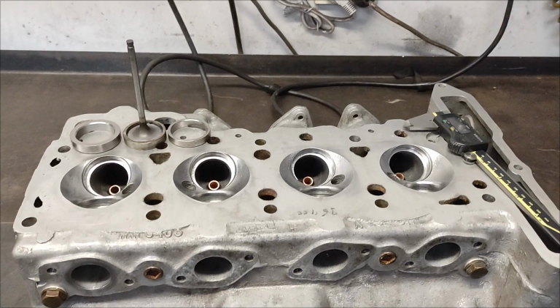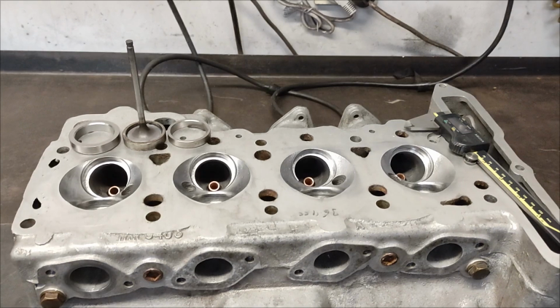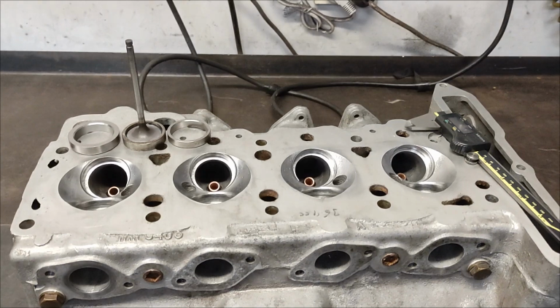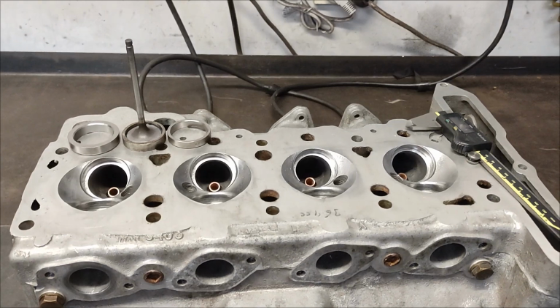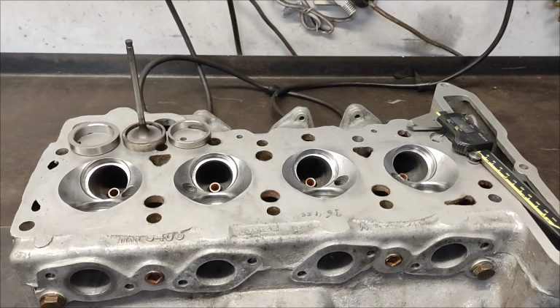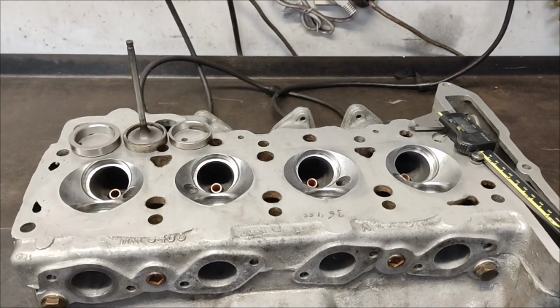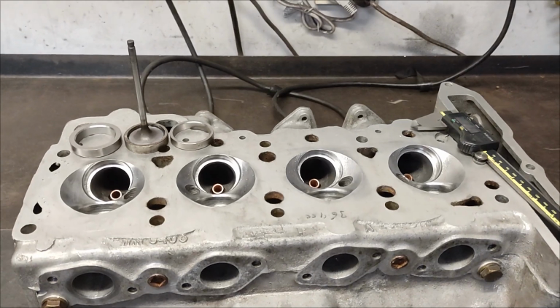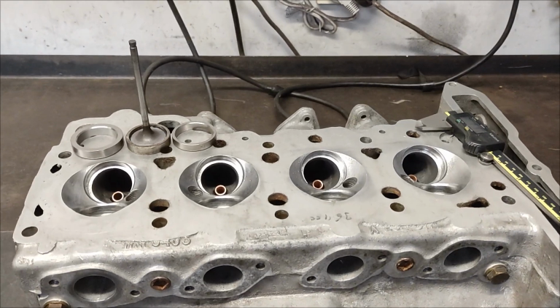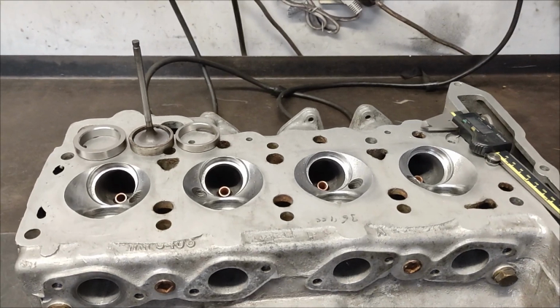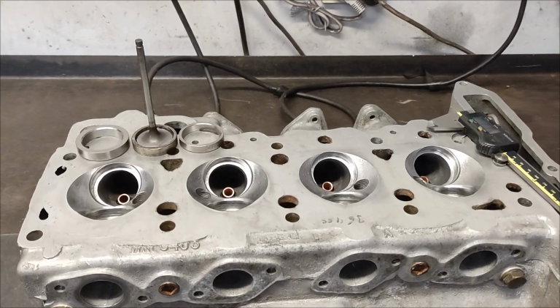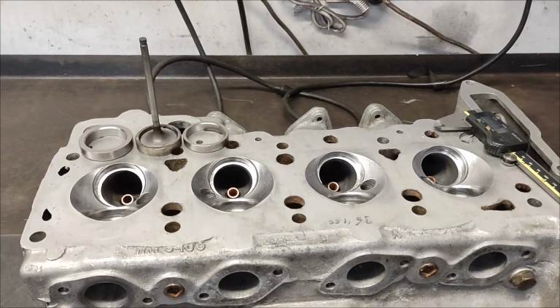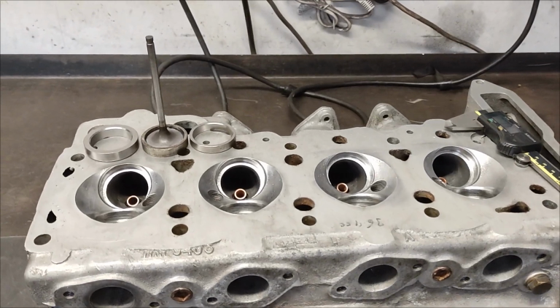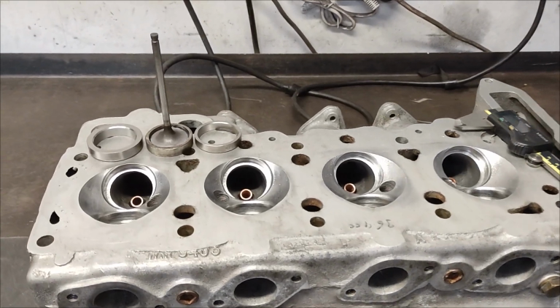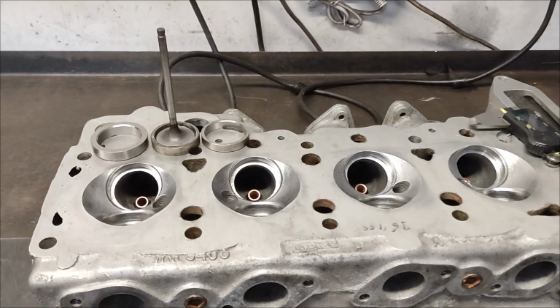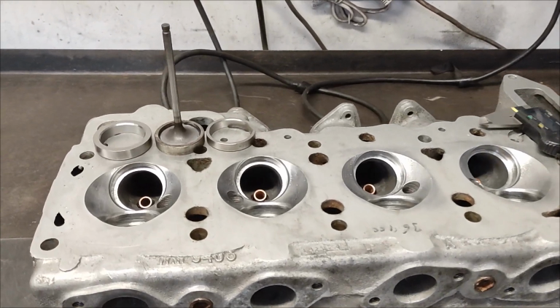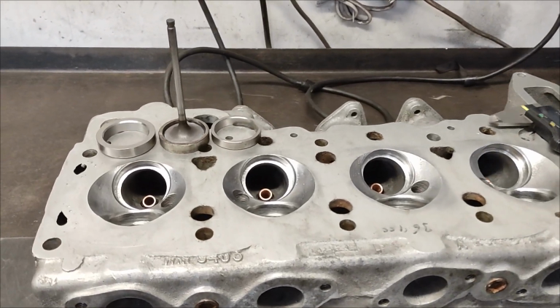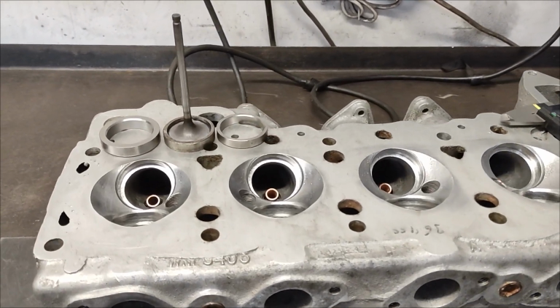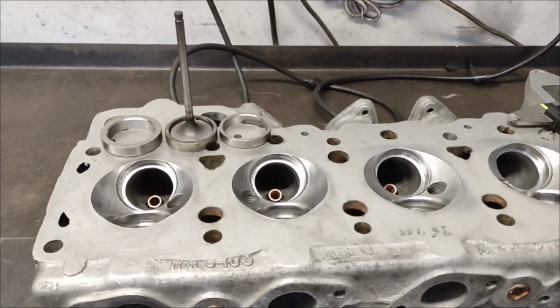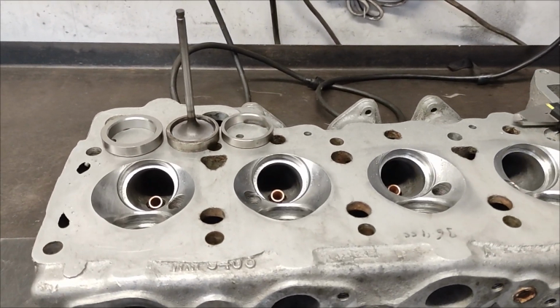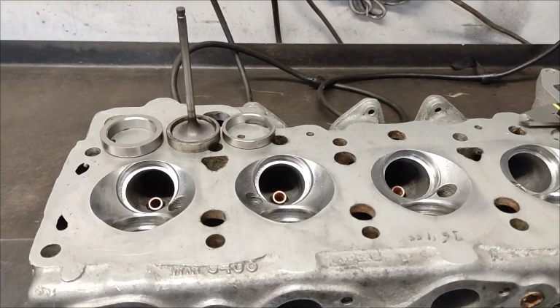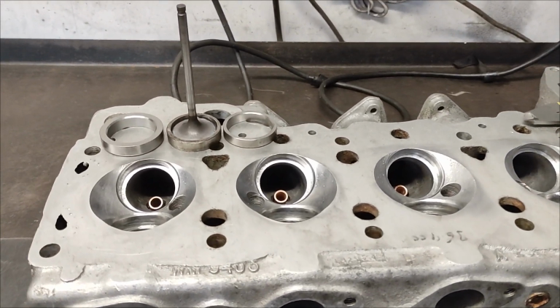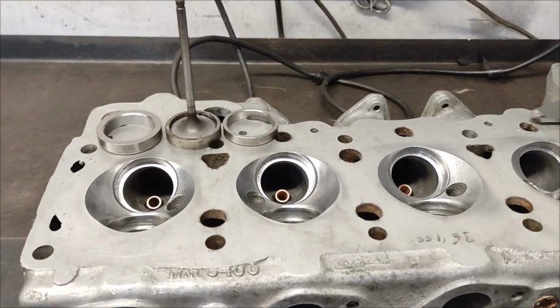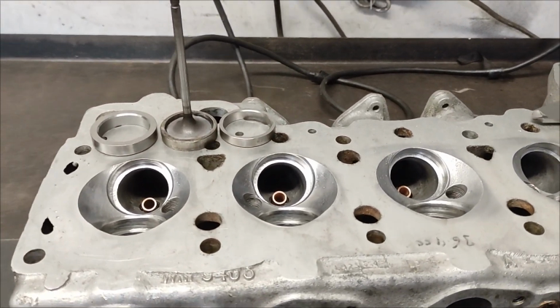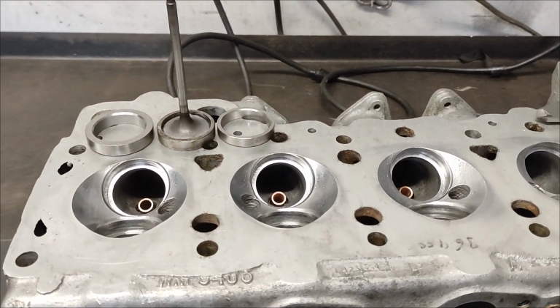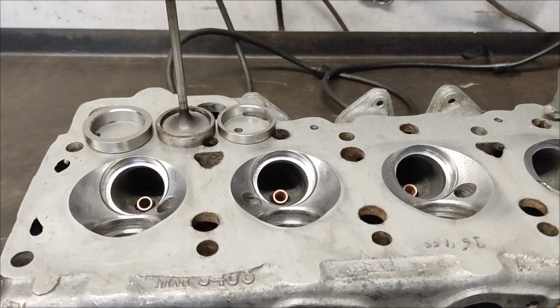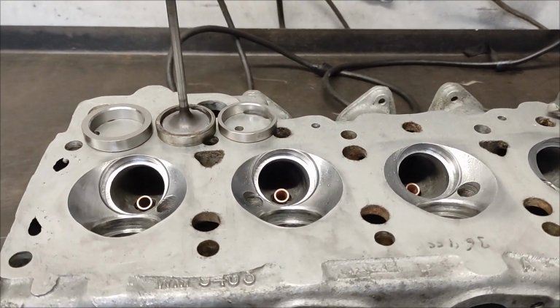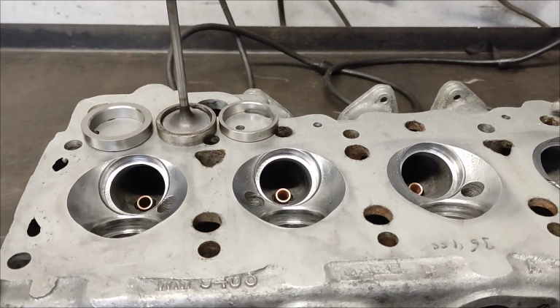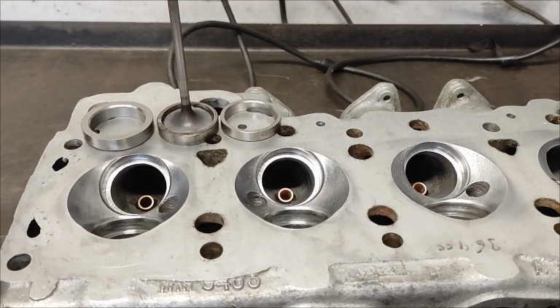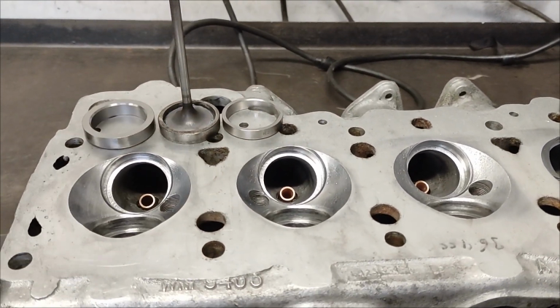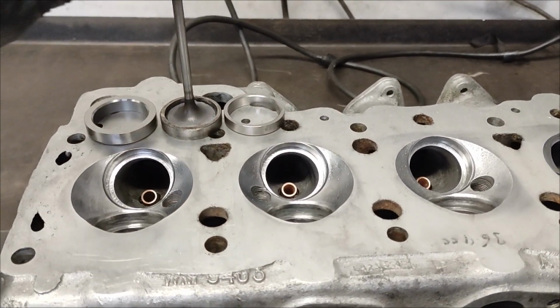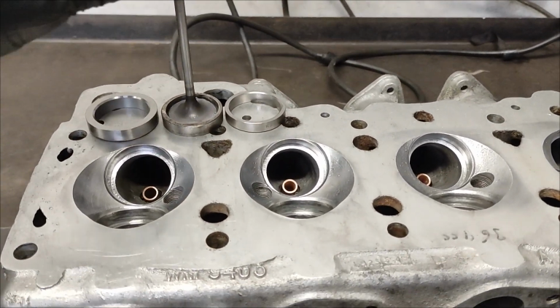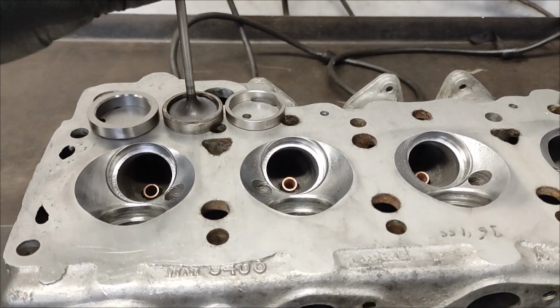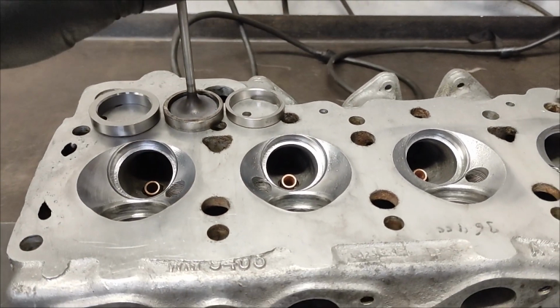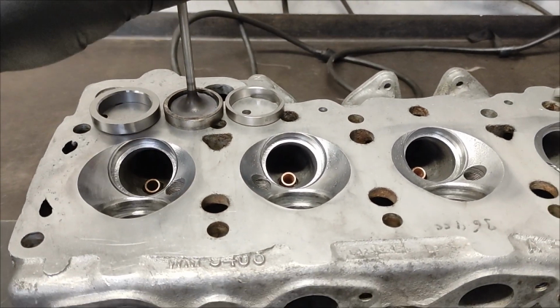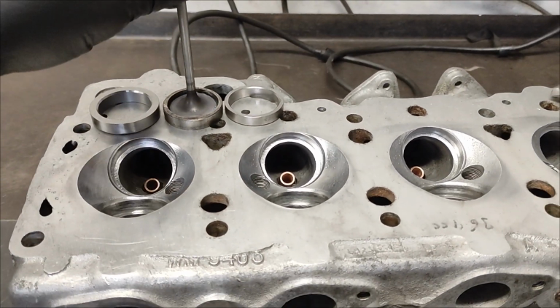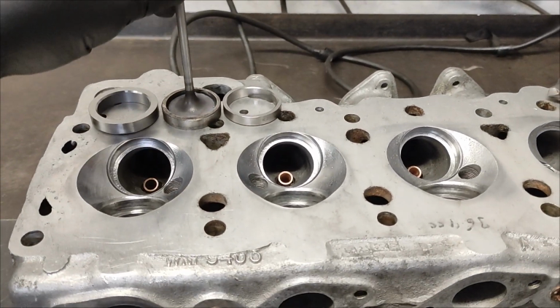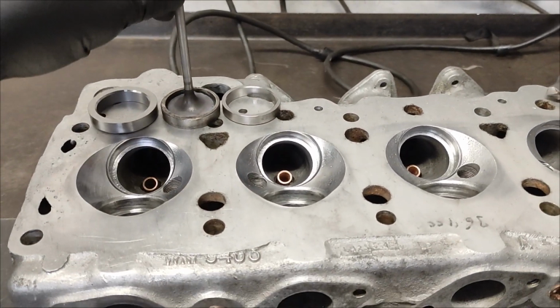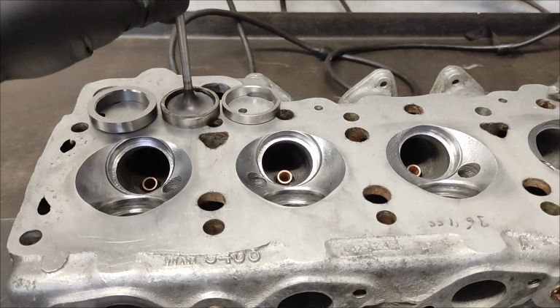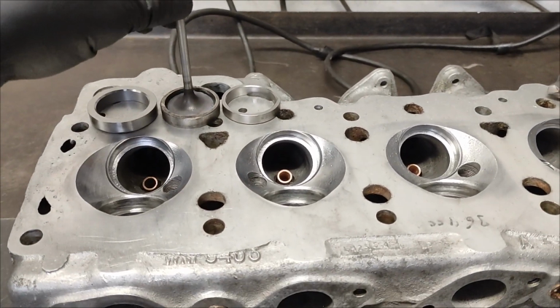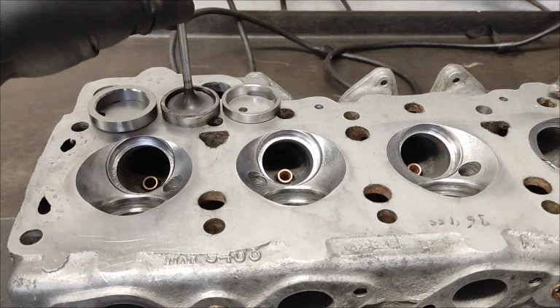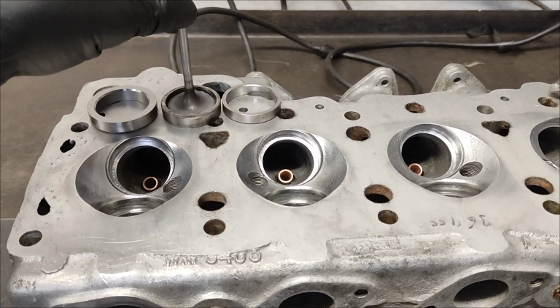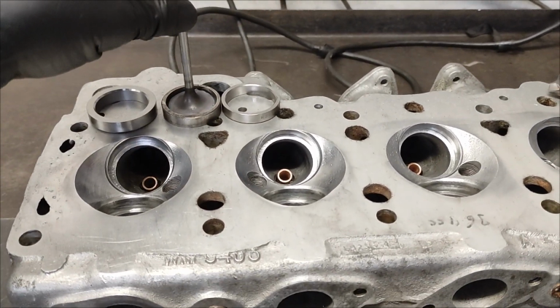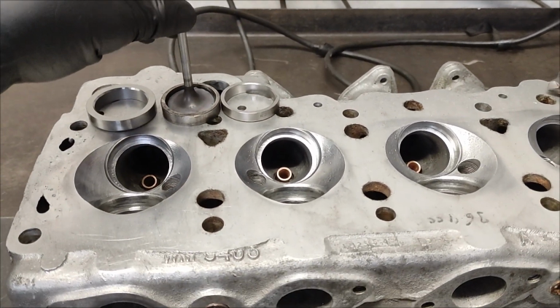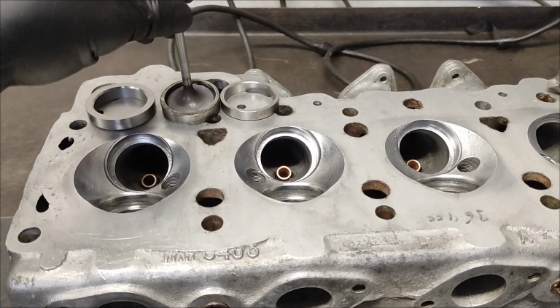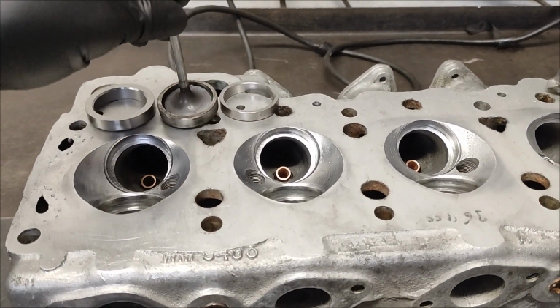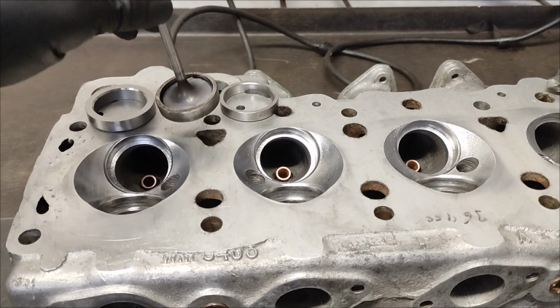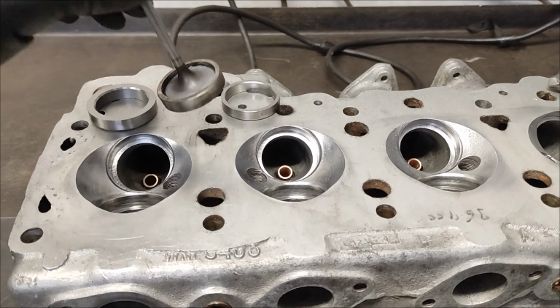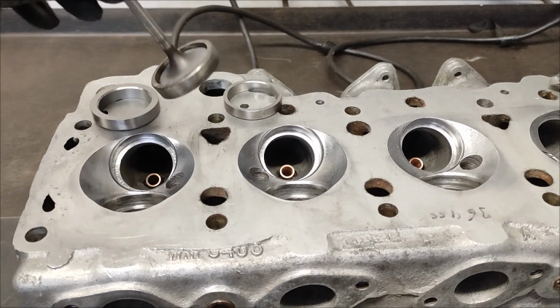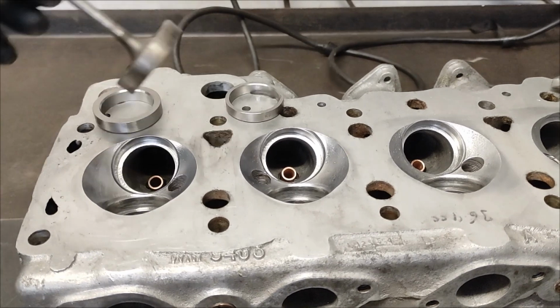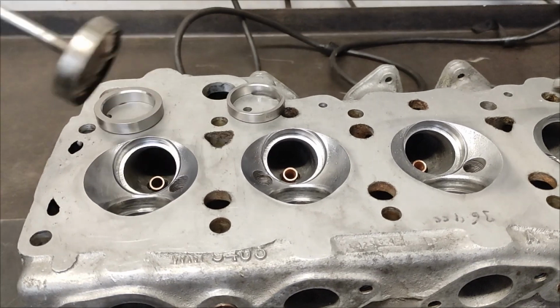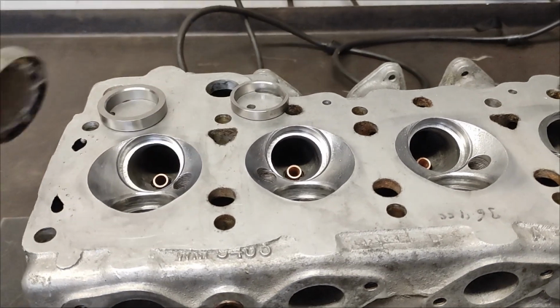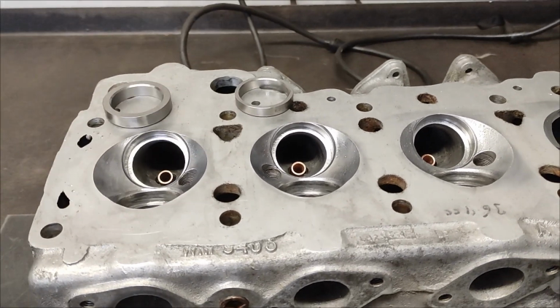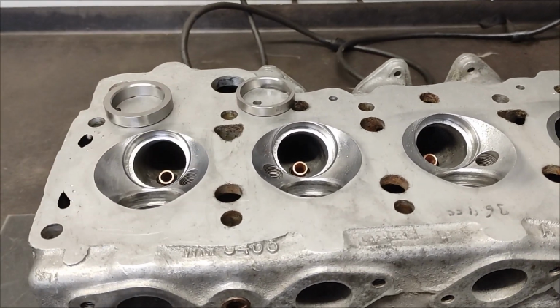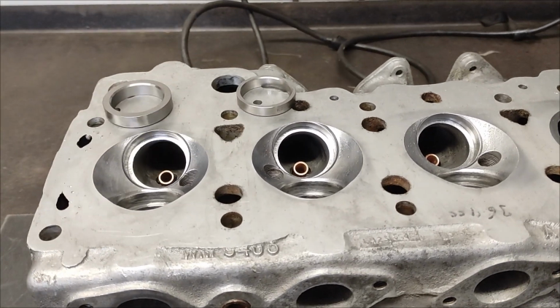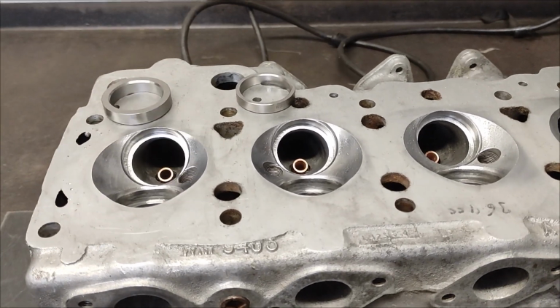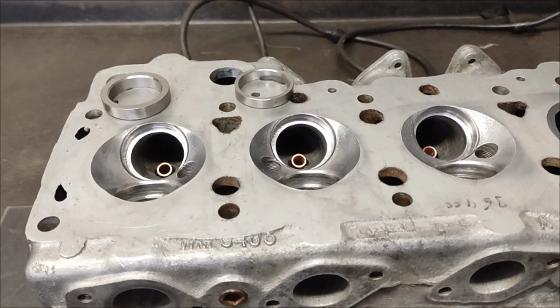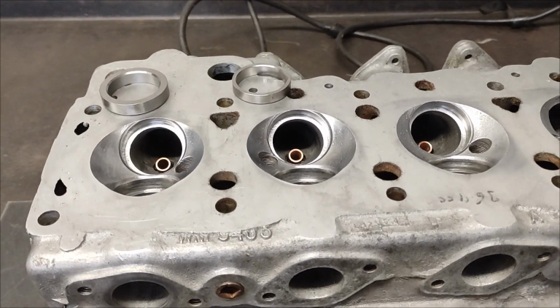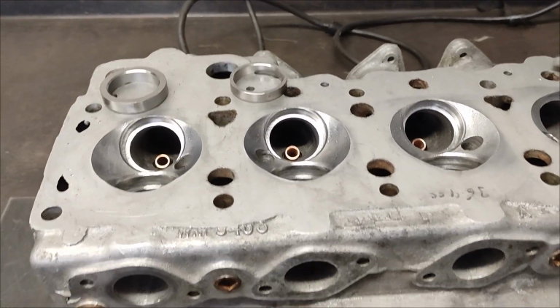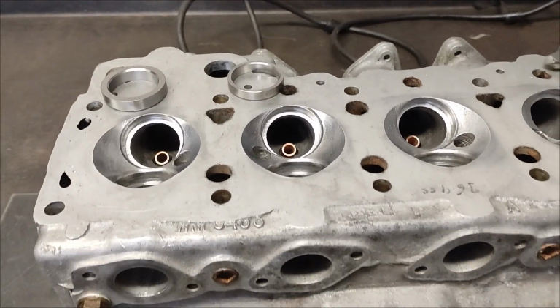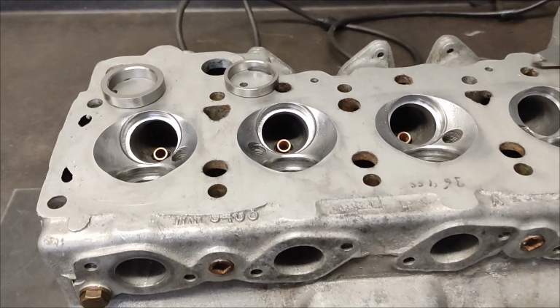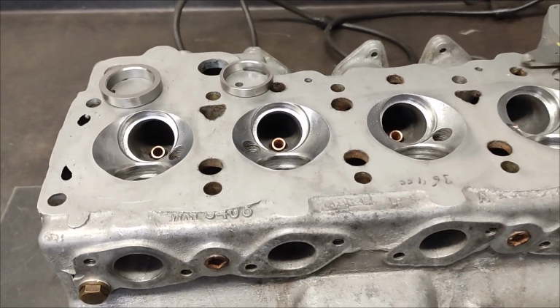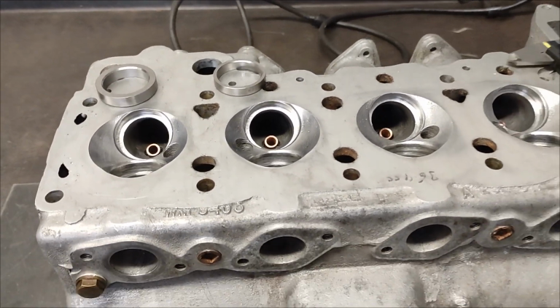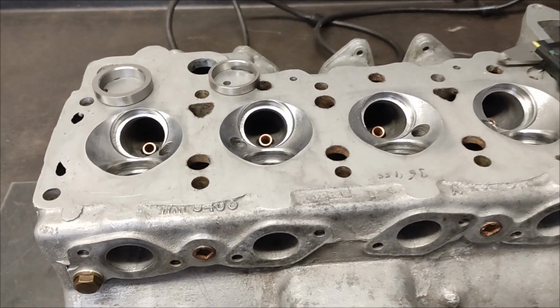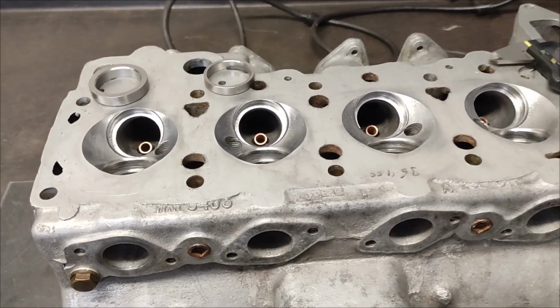Alright, so today I'm fixing a tappet clearance issue on a Lotus TwinCam.